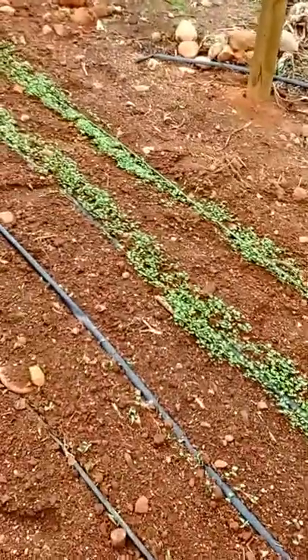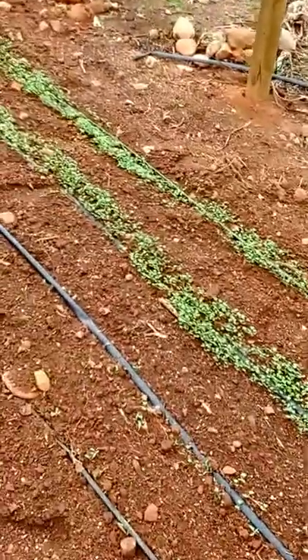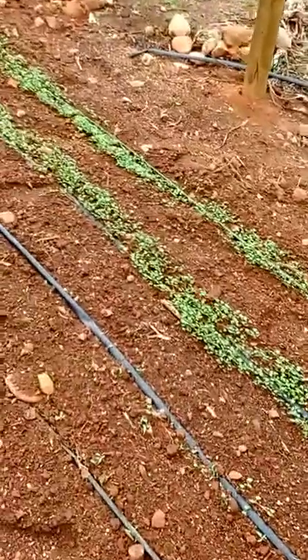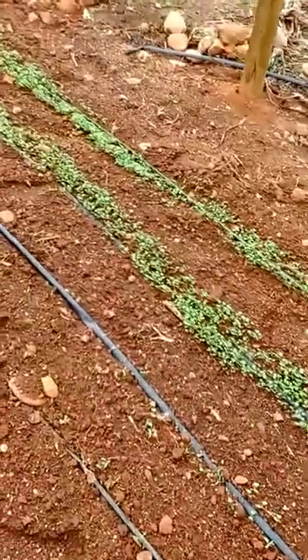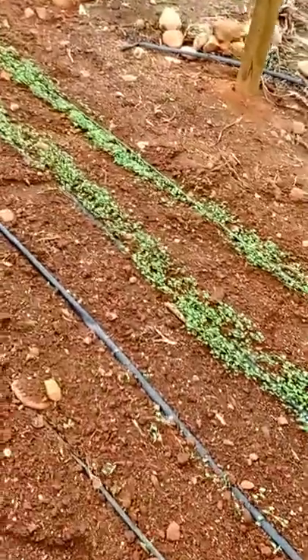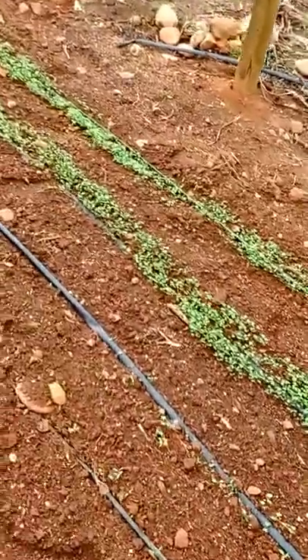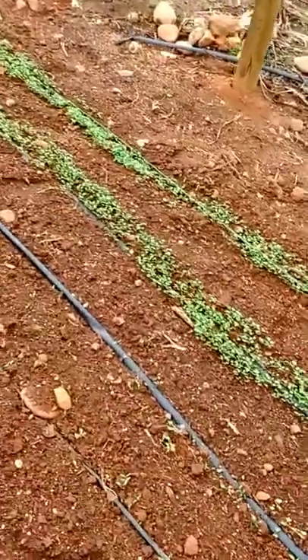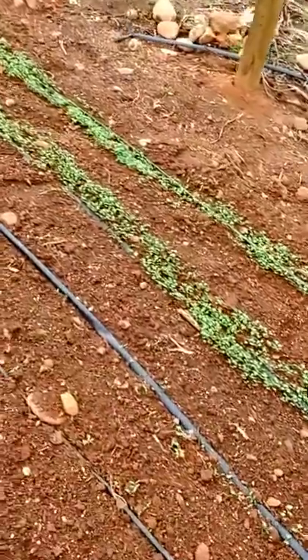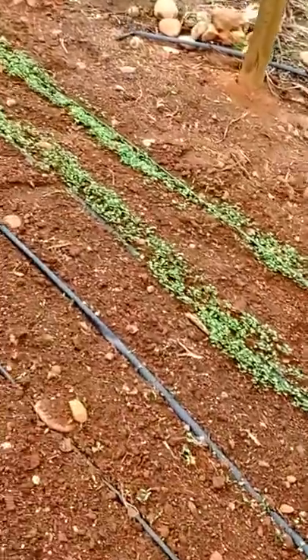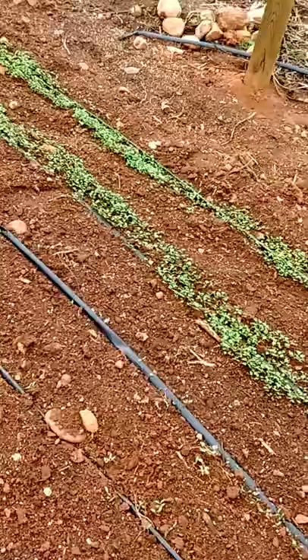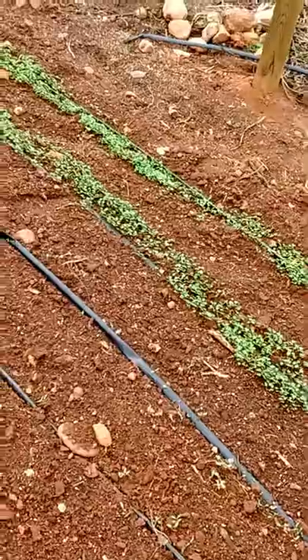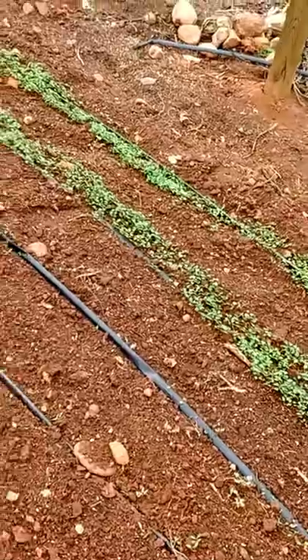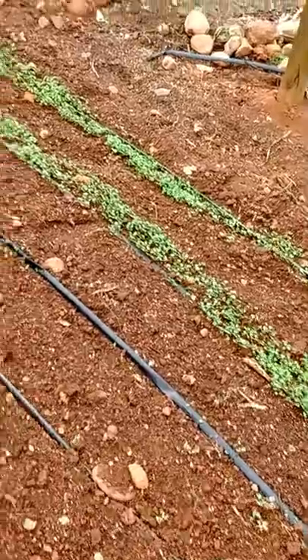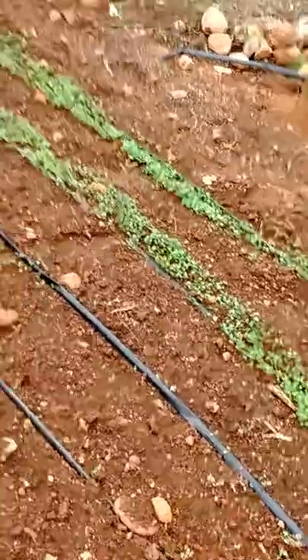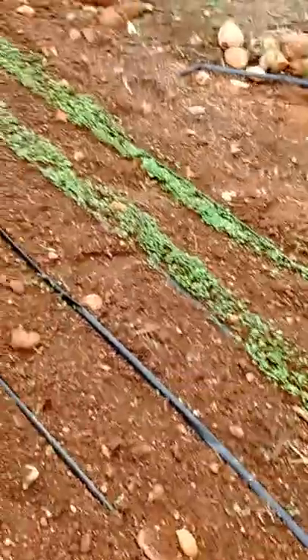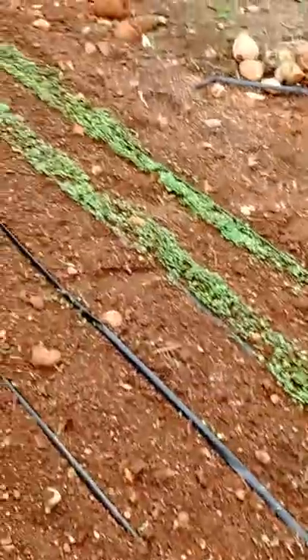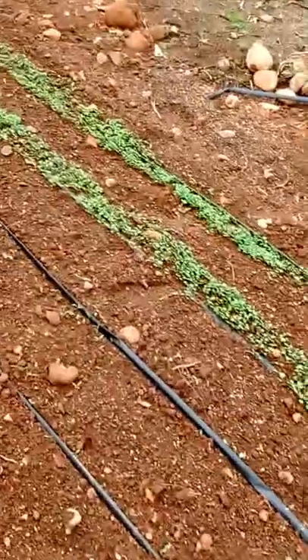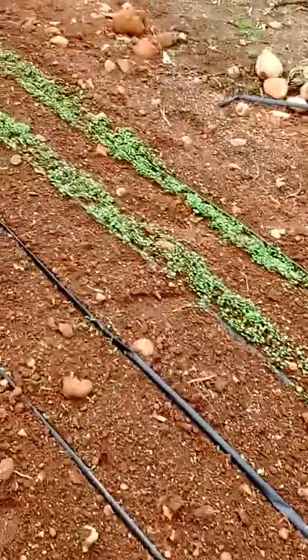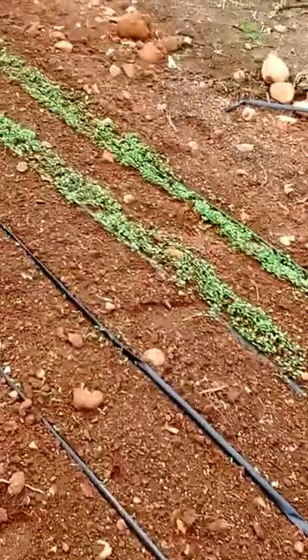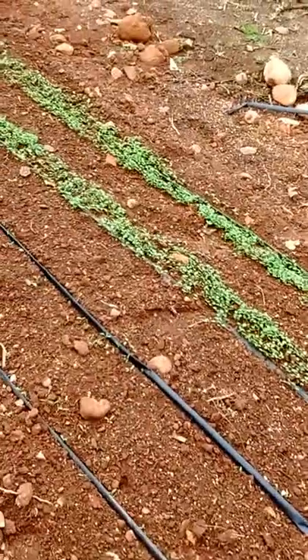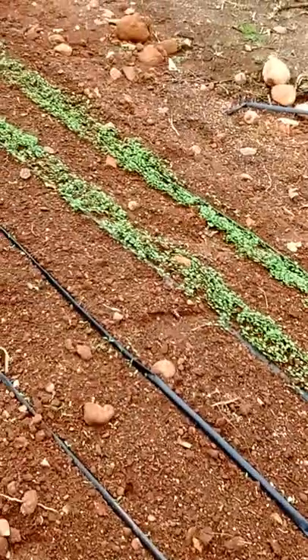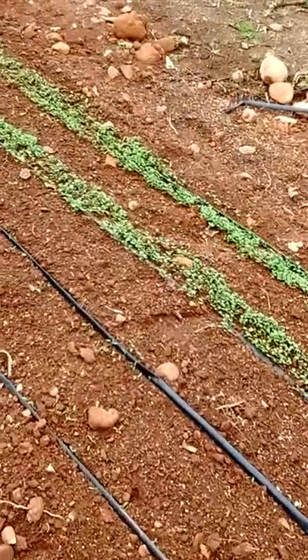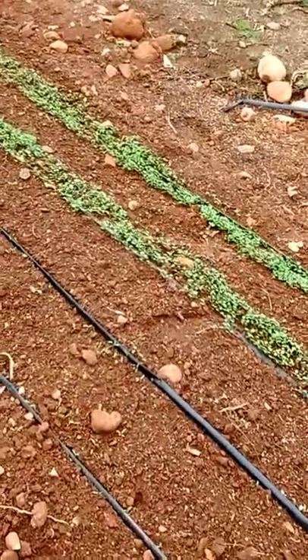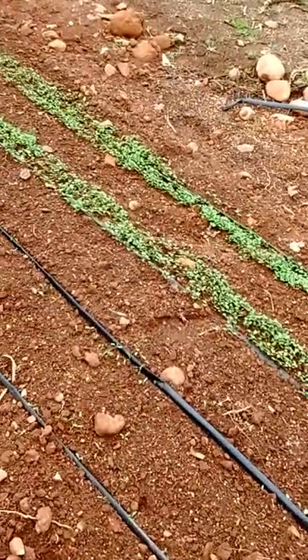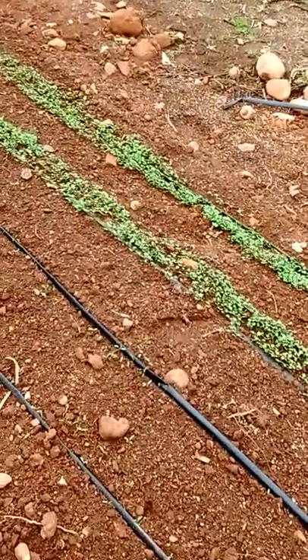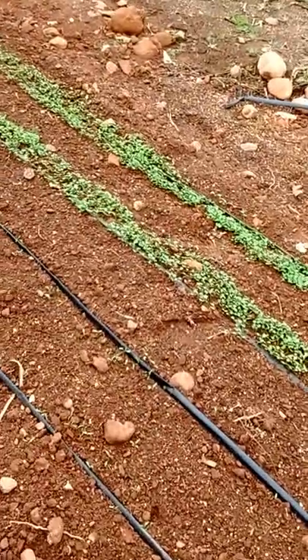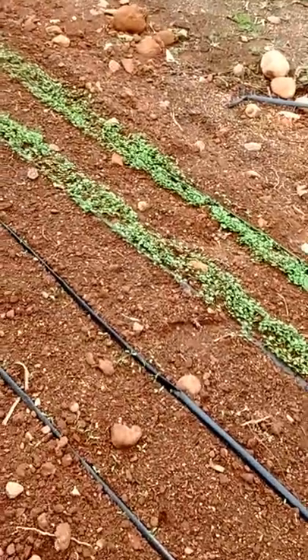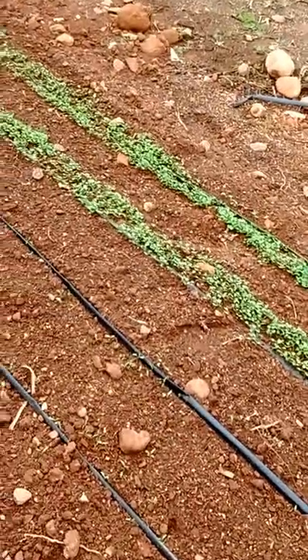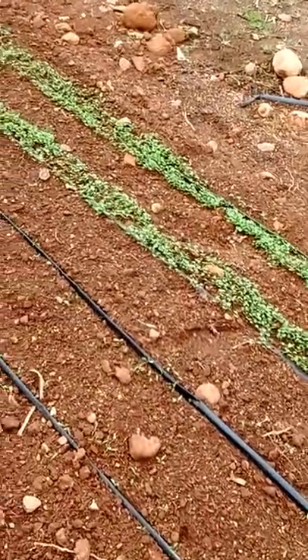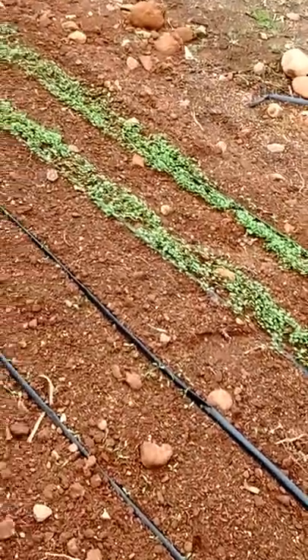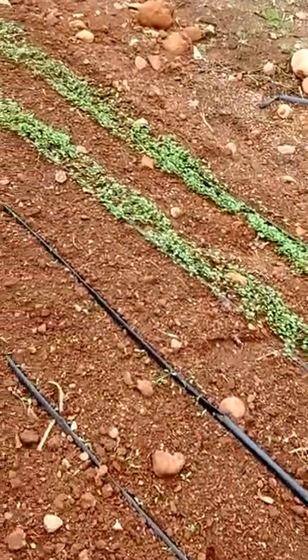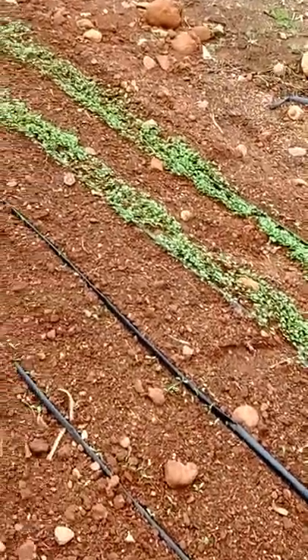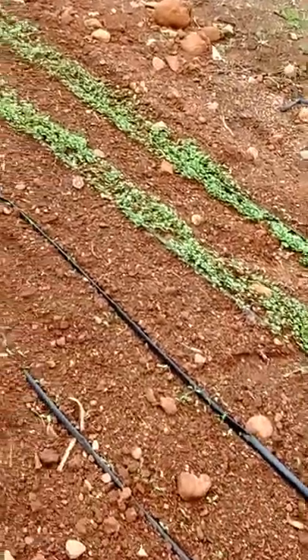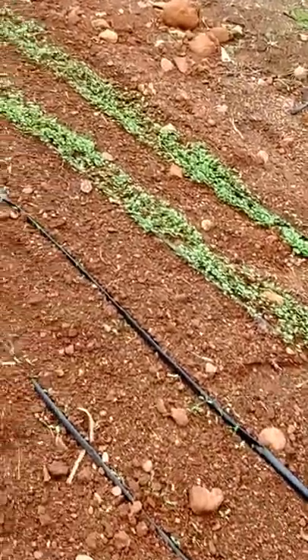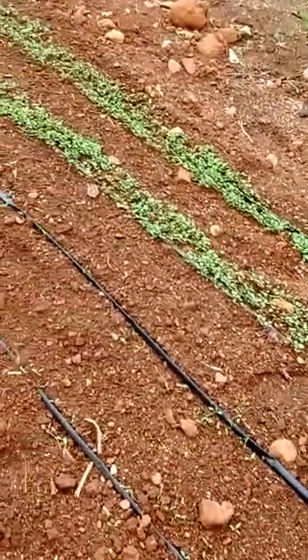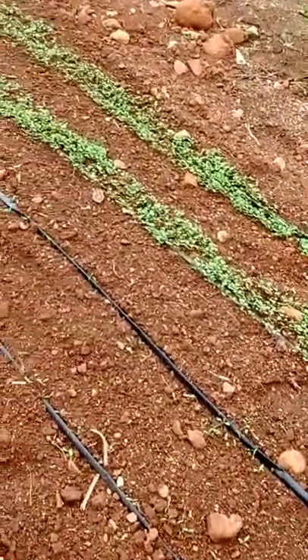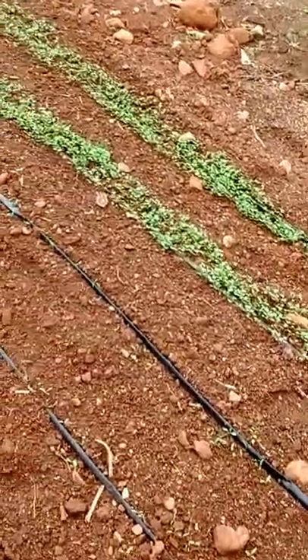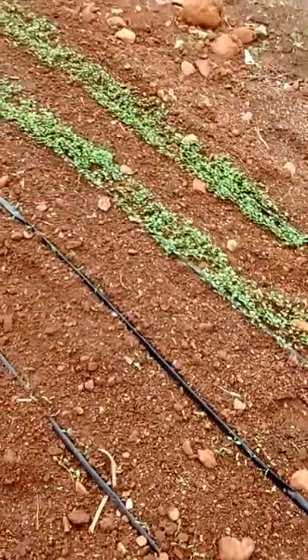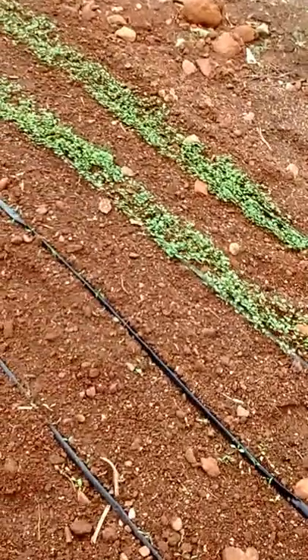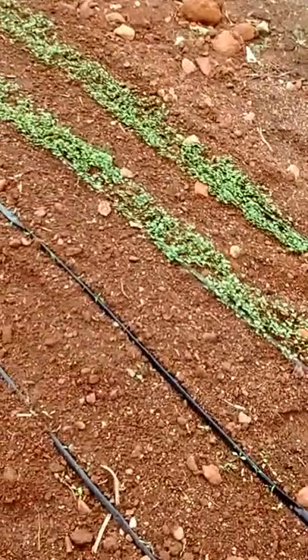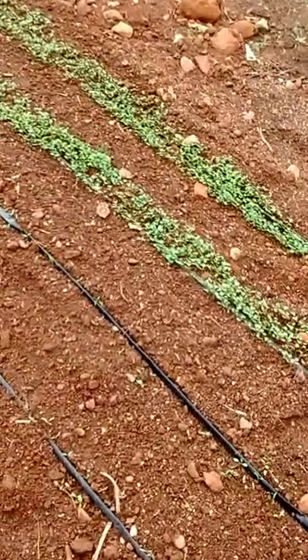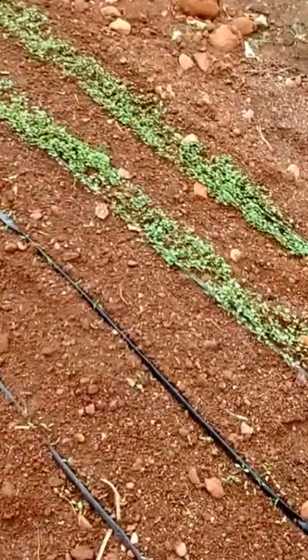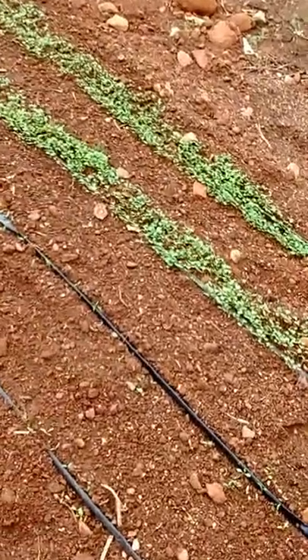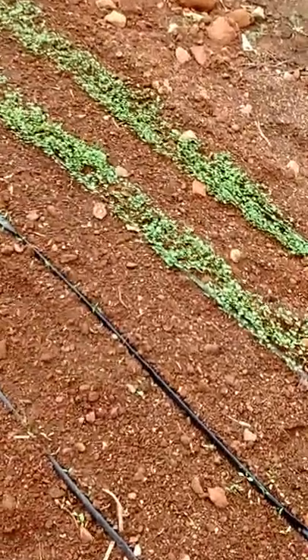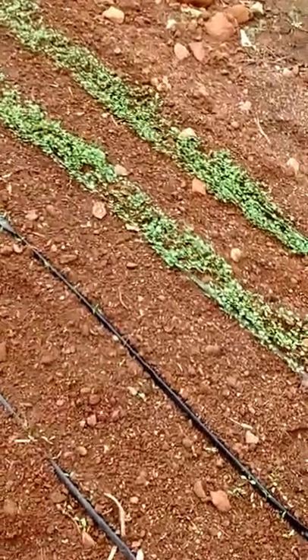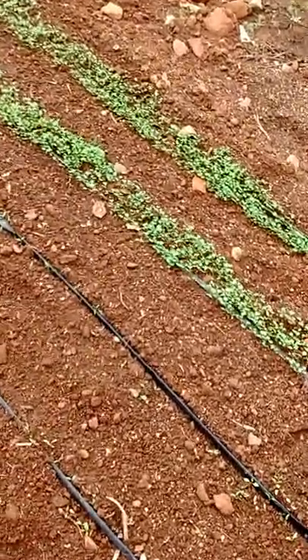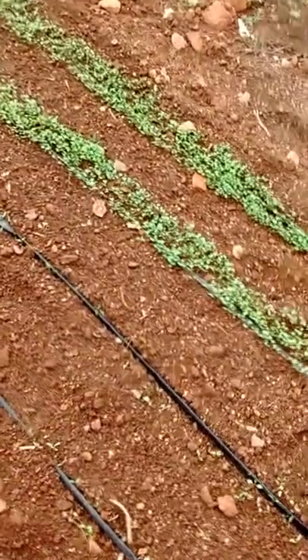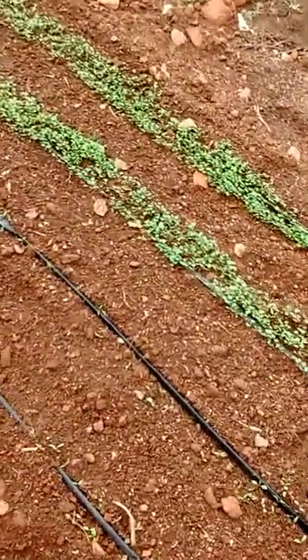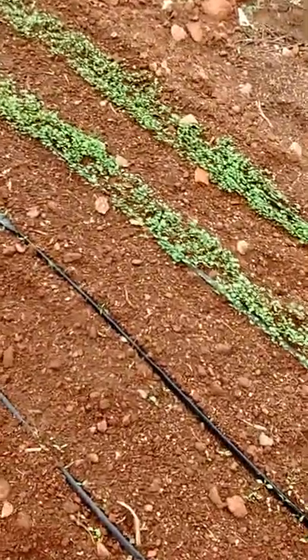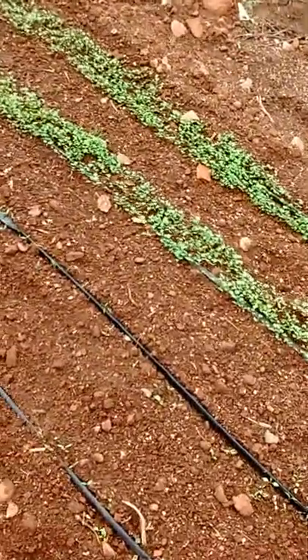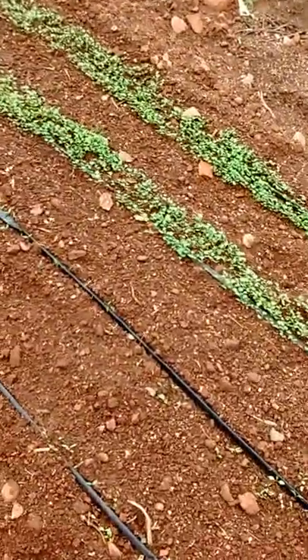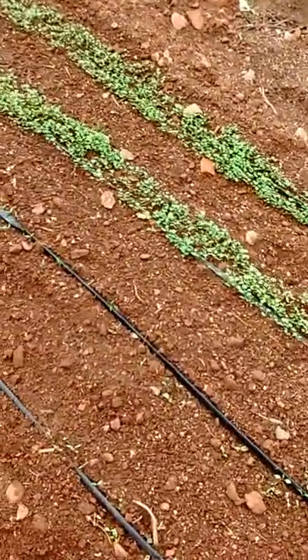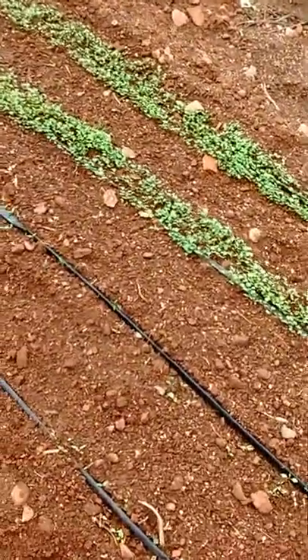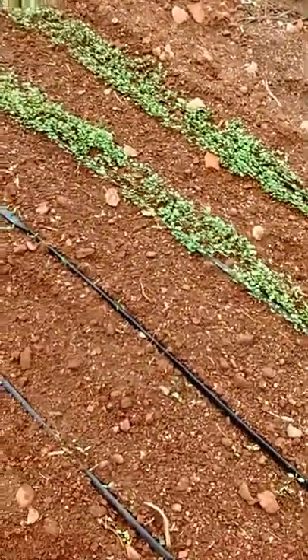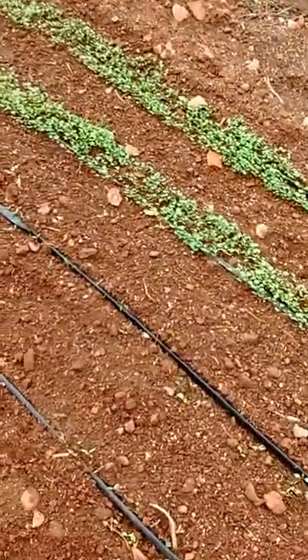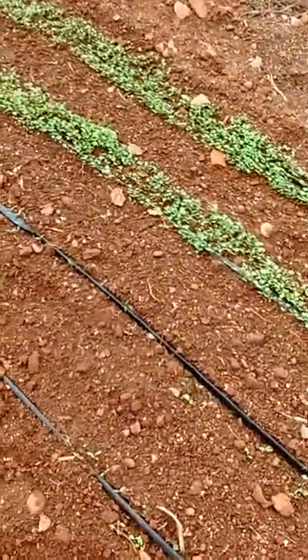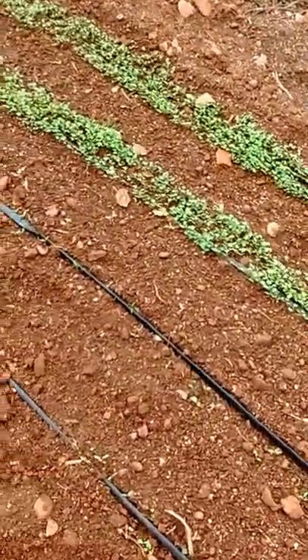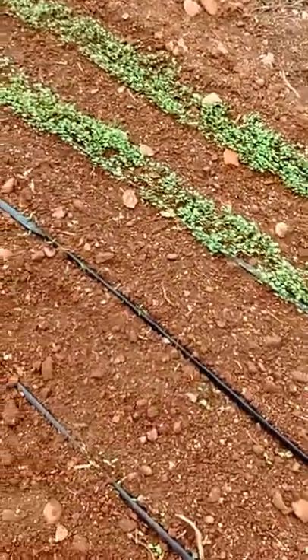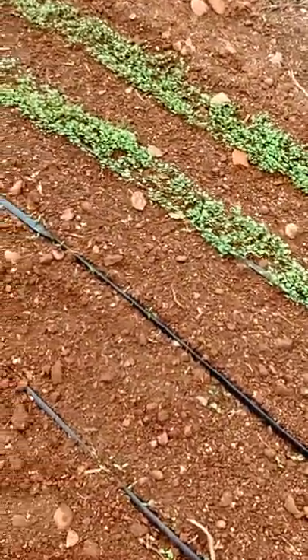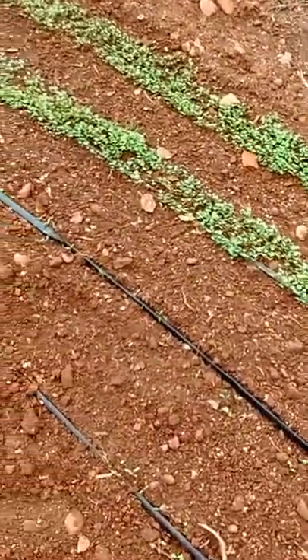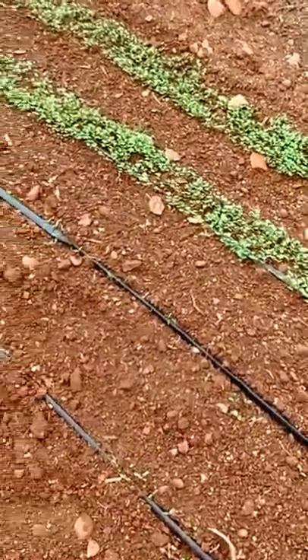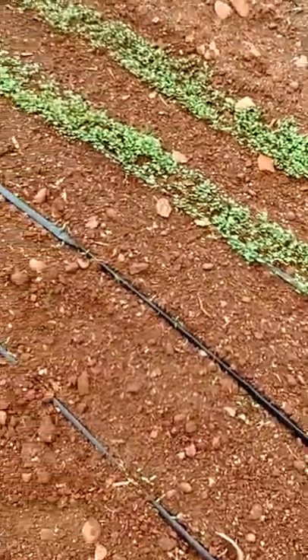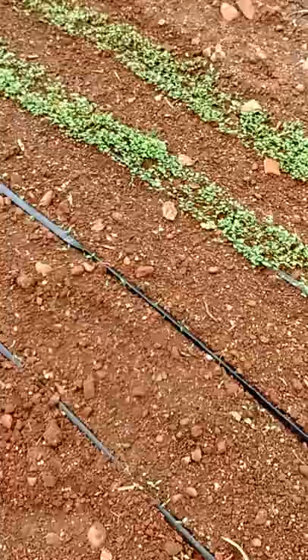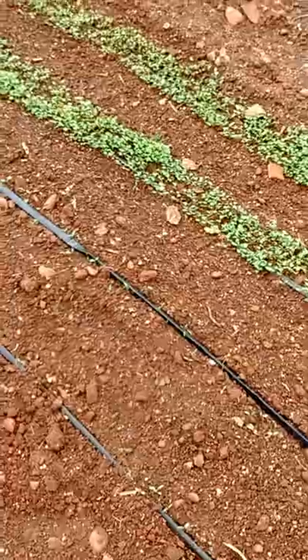About two weeks ago, something like that. This cilantro takes a little bit longer to germinate.